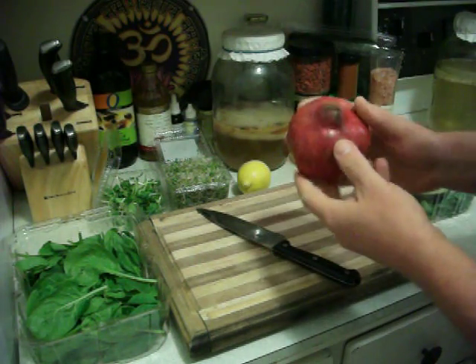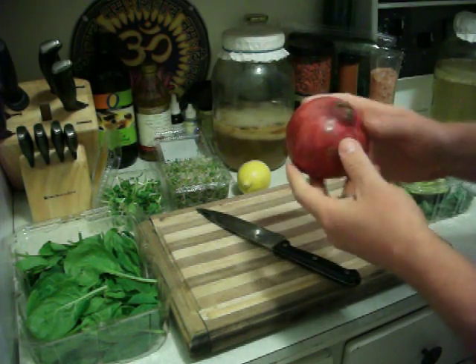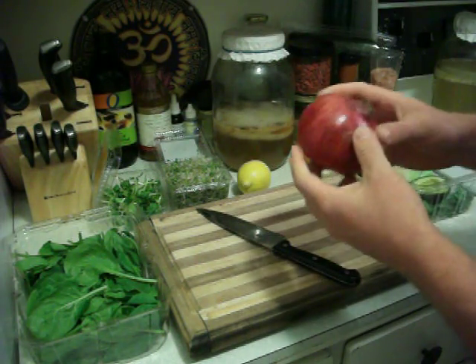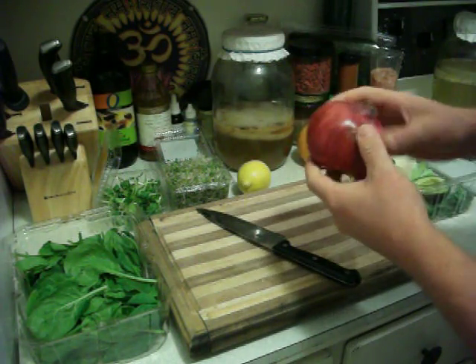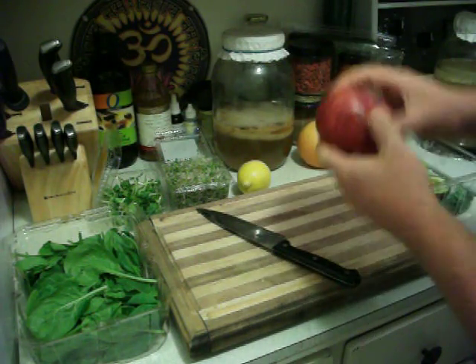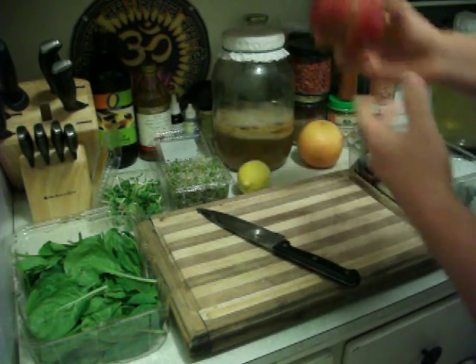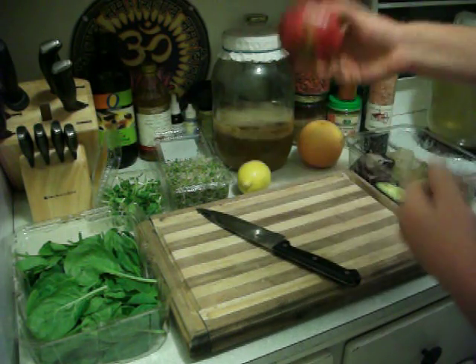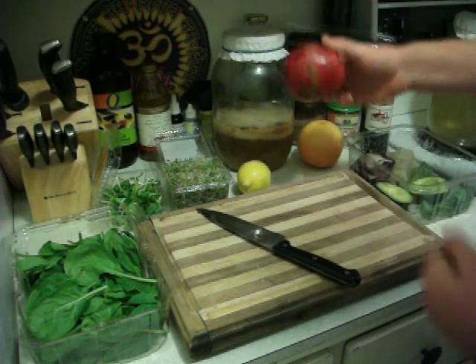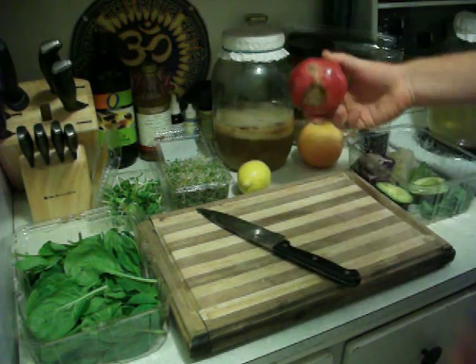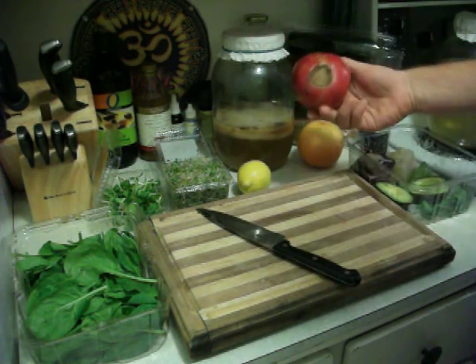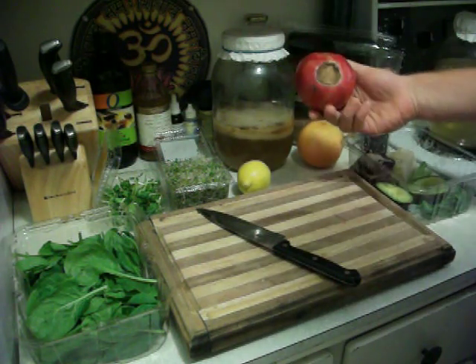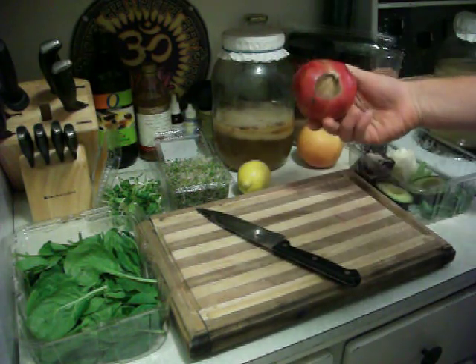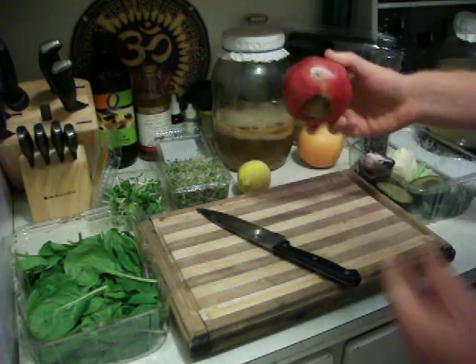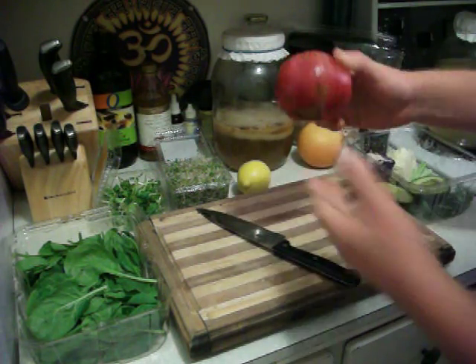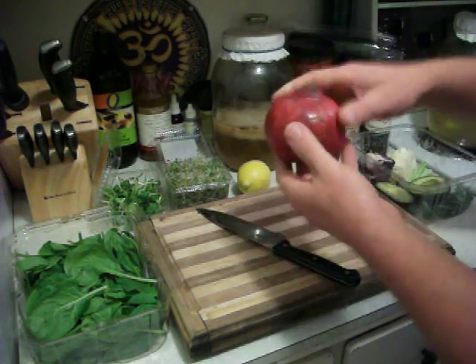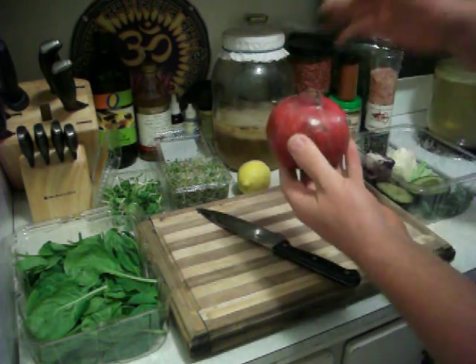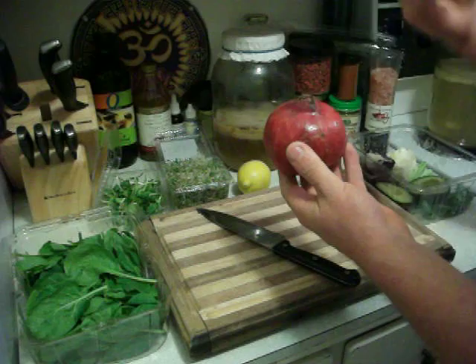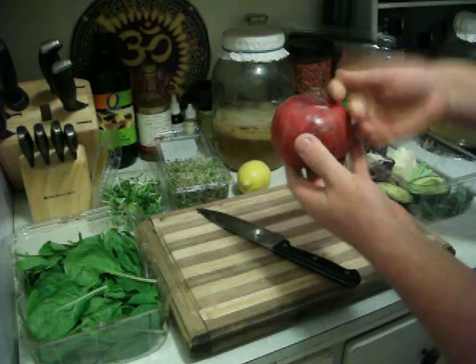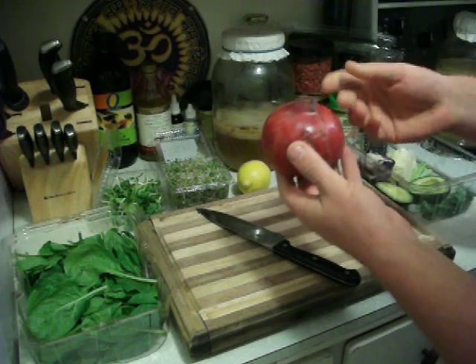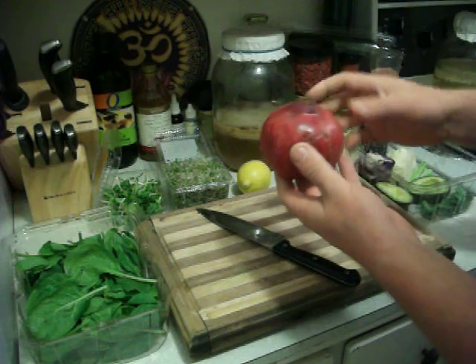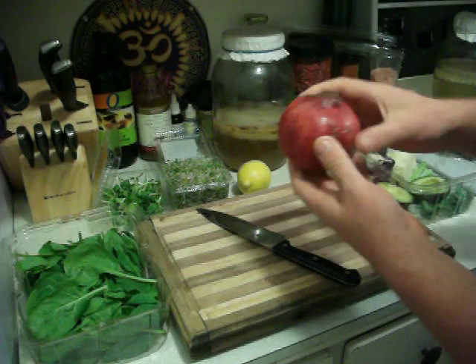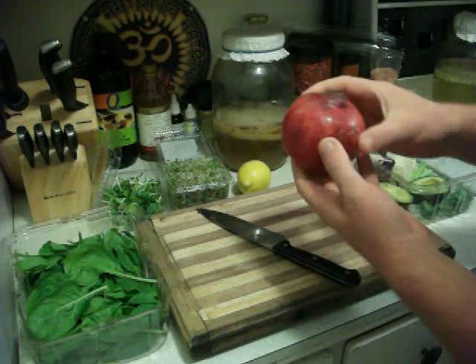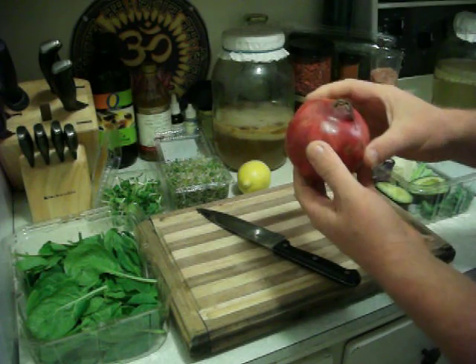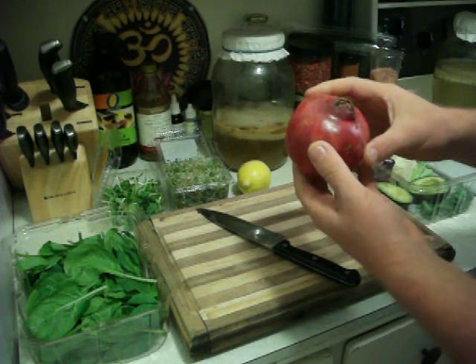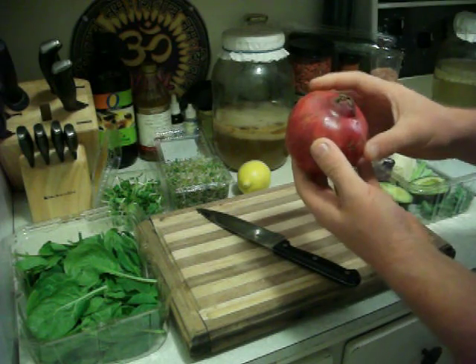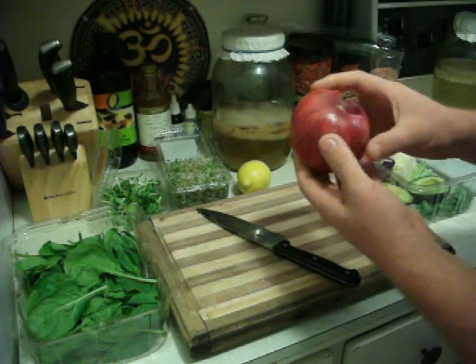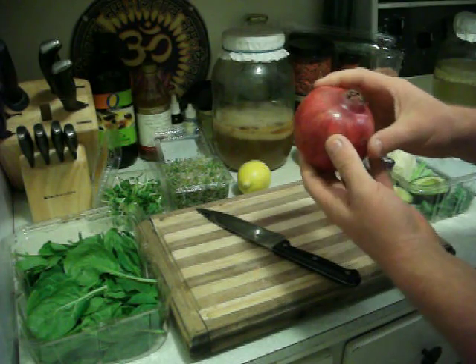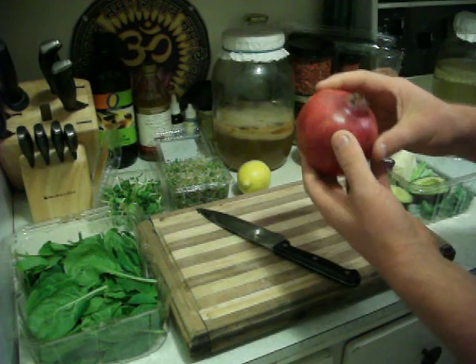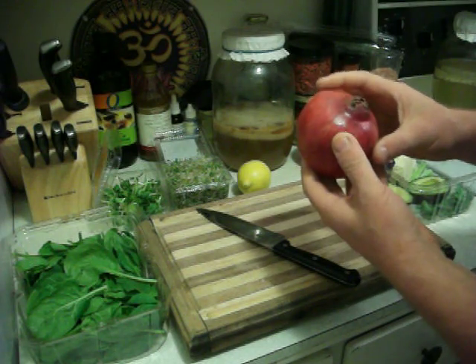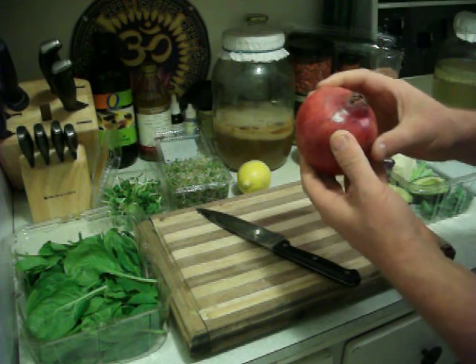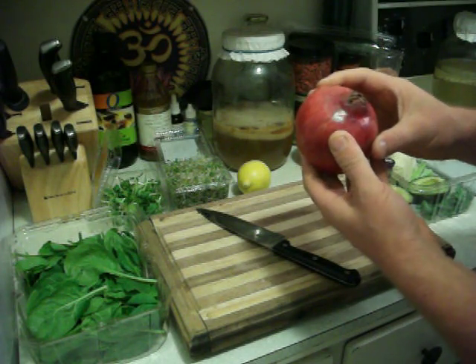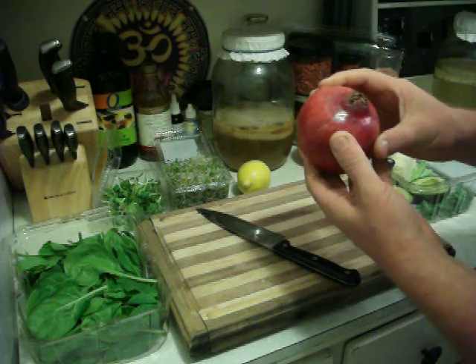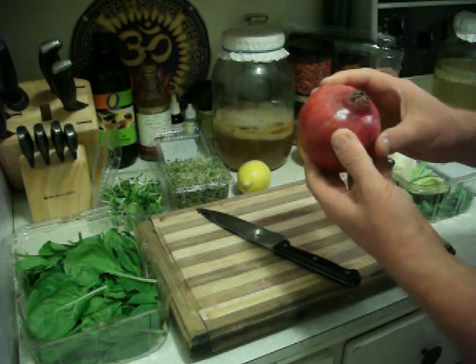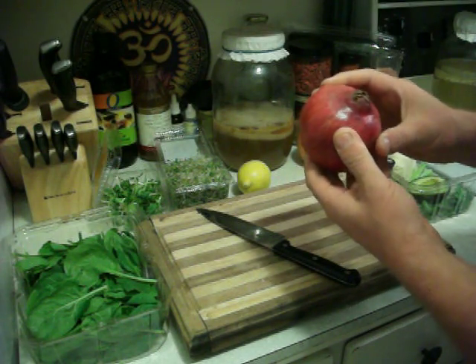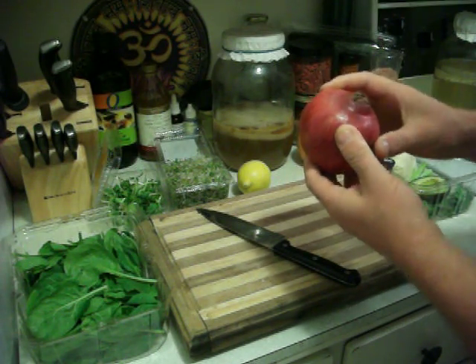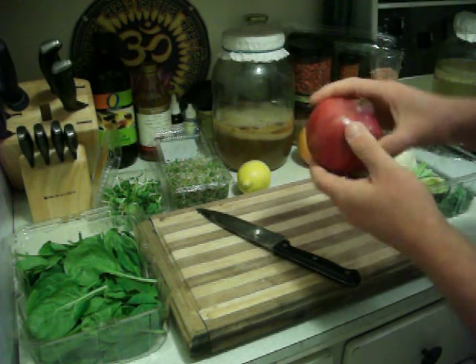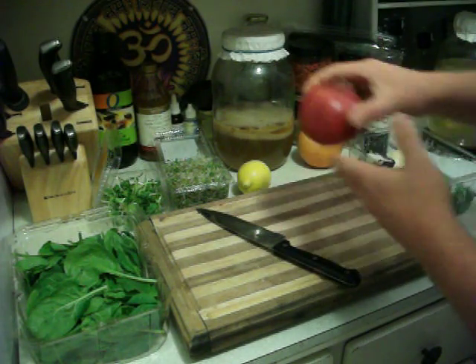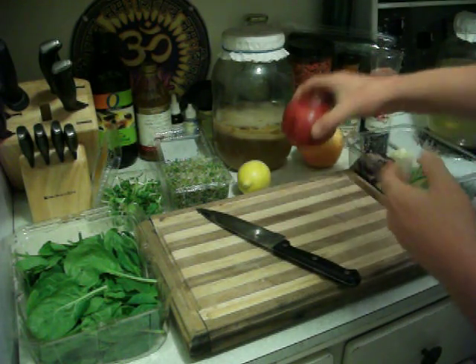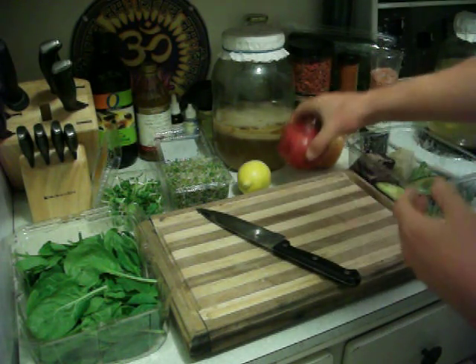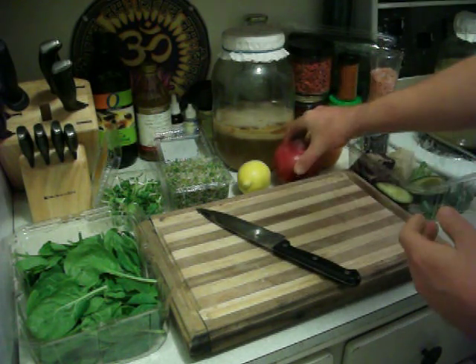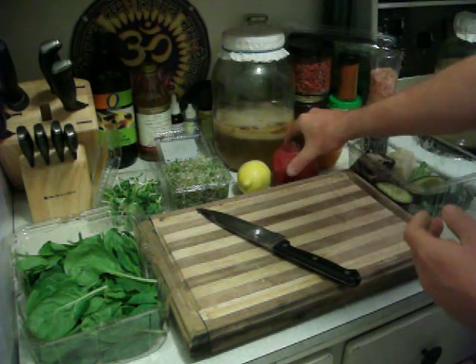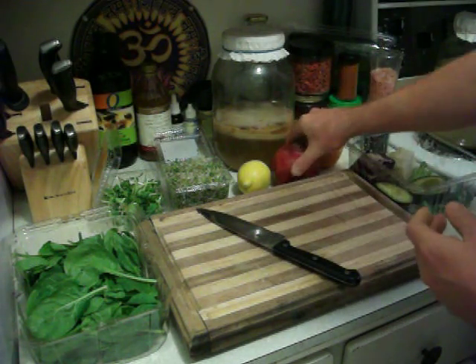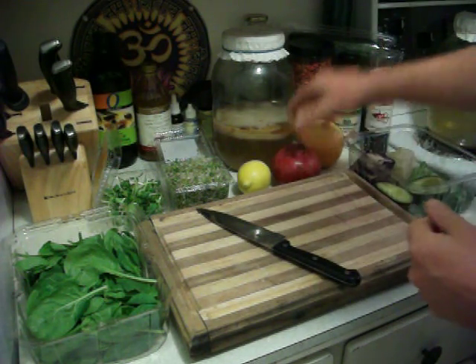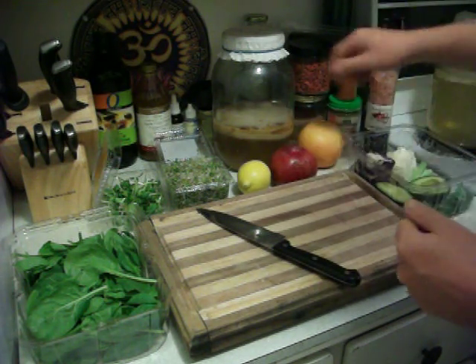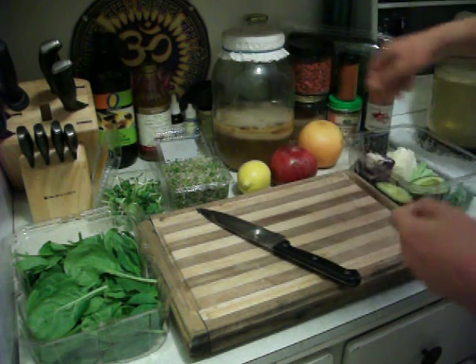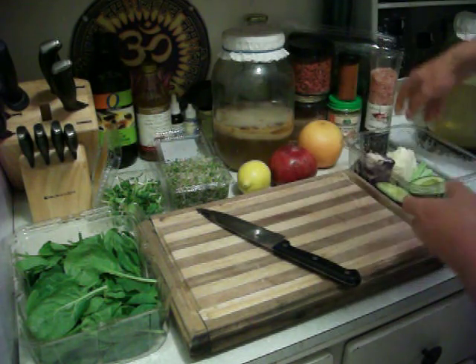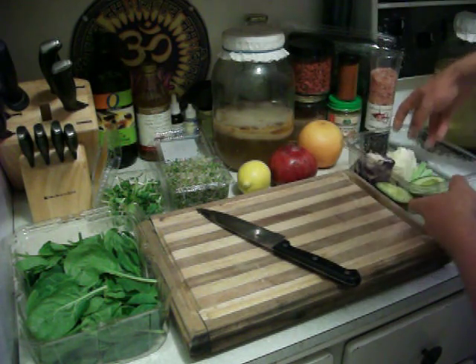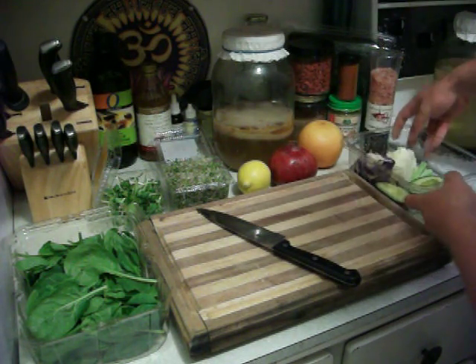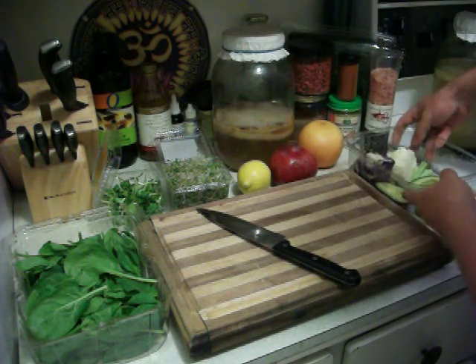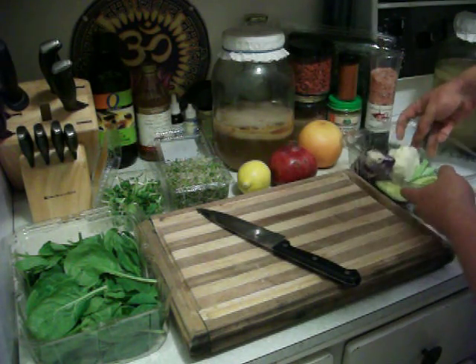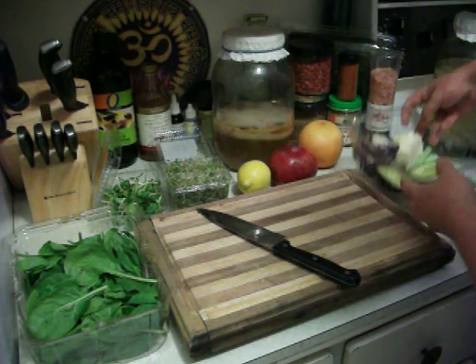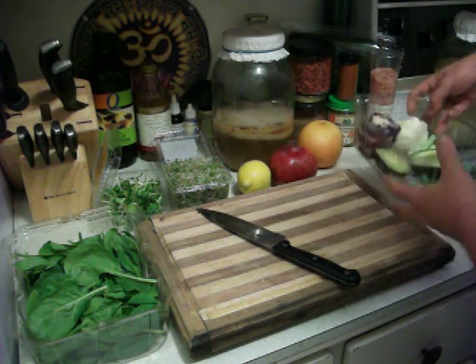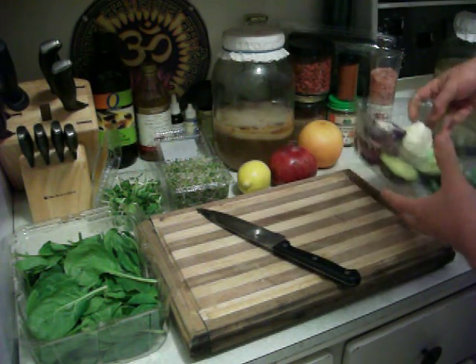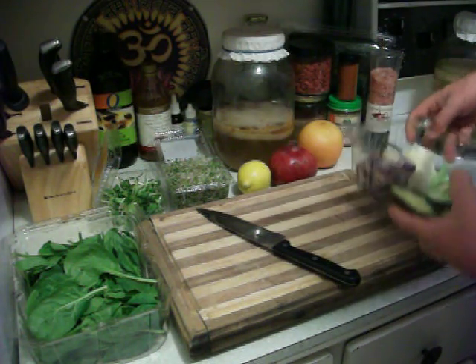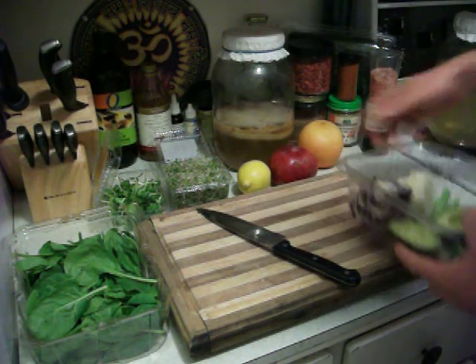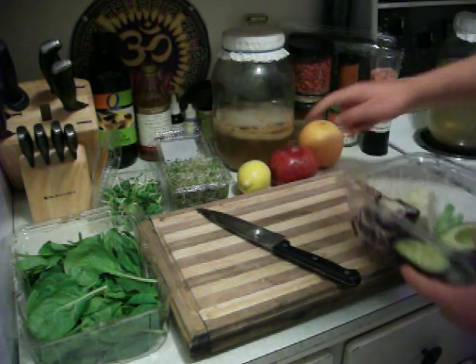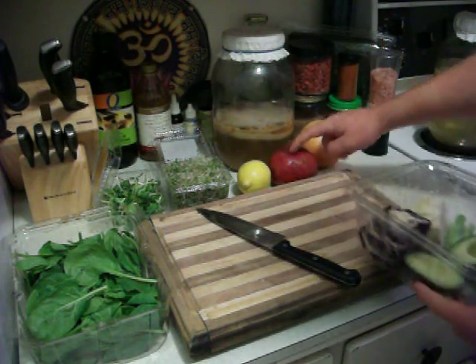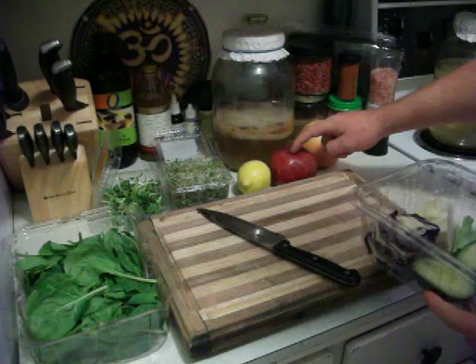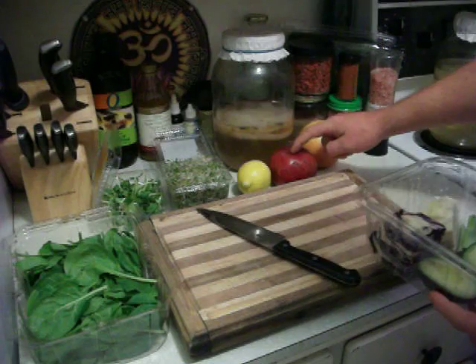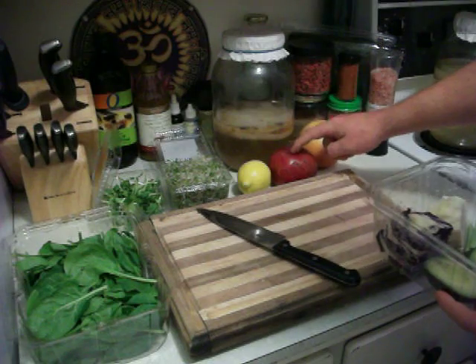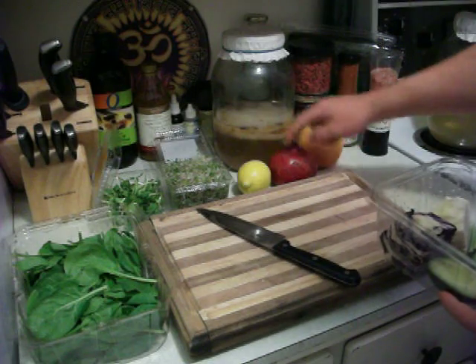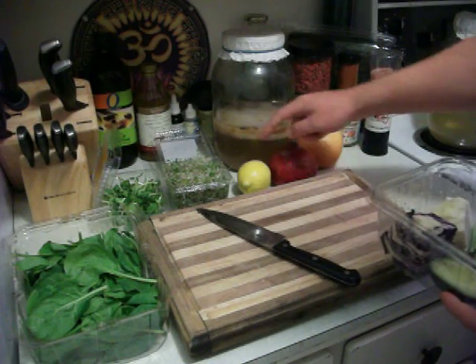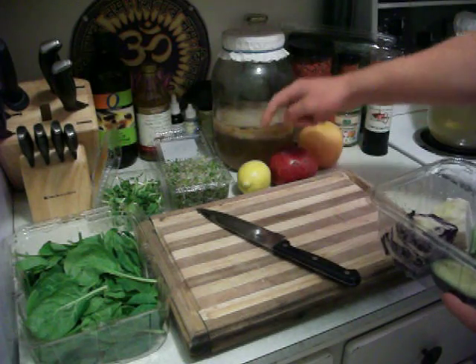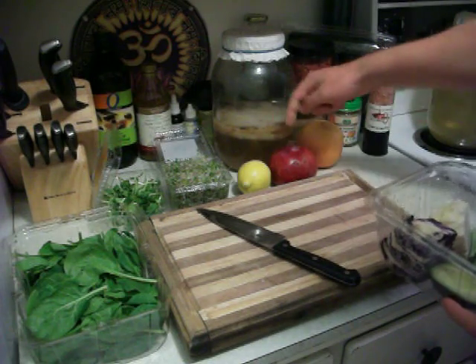We're also going to put in some pomegranate — and that's red. So we've got the red from the pomegranate.